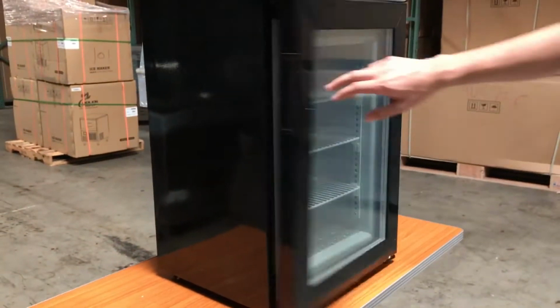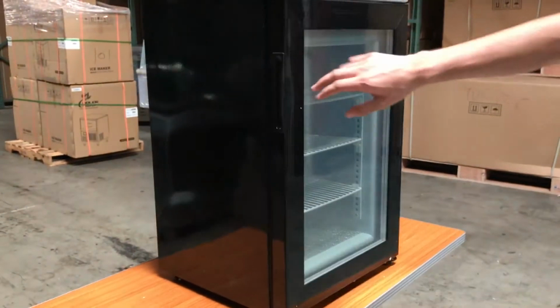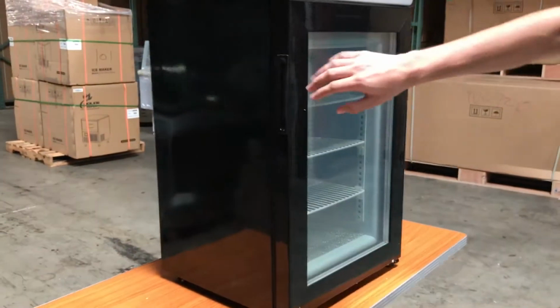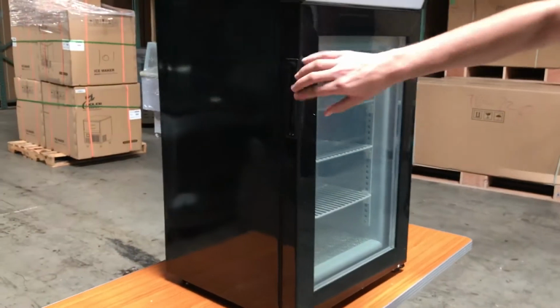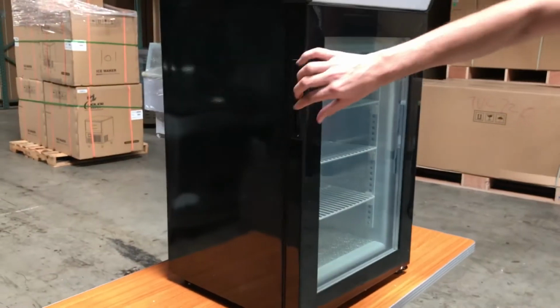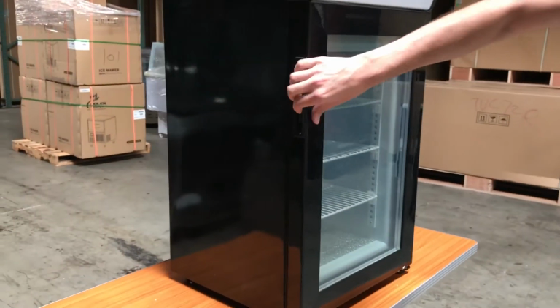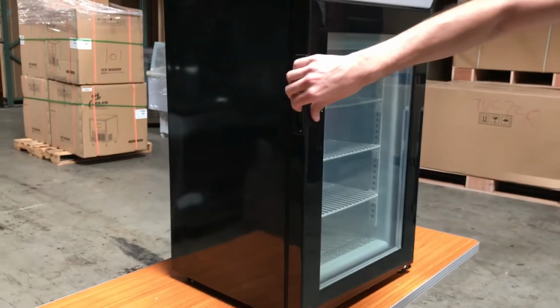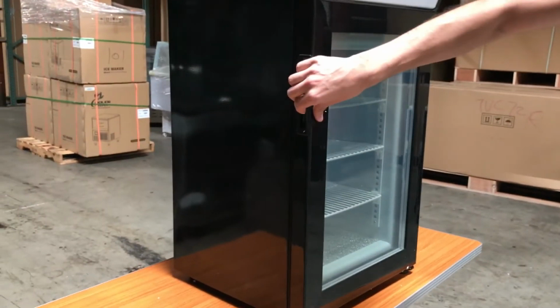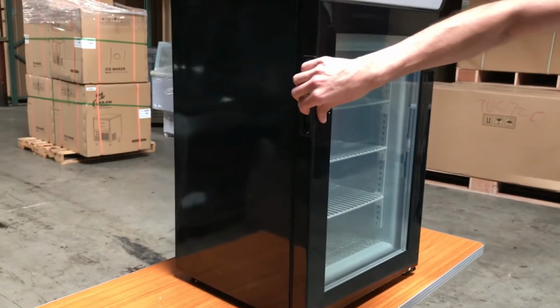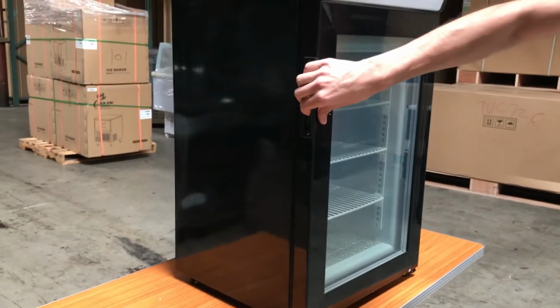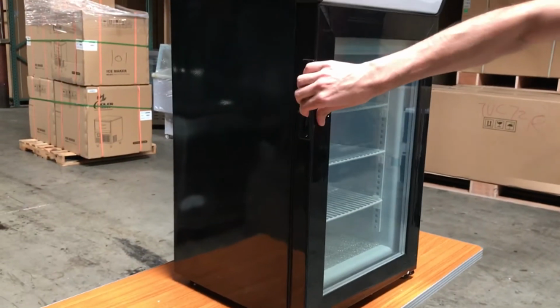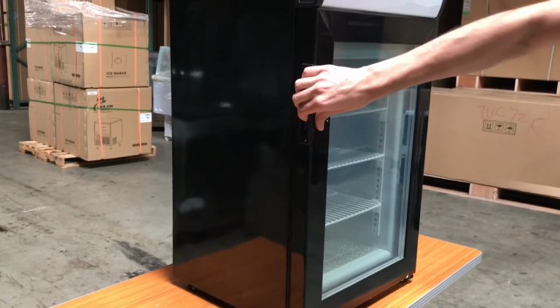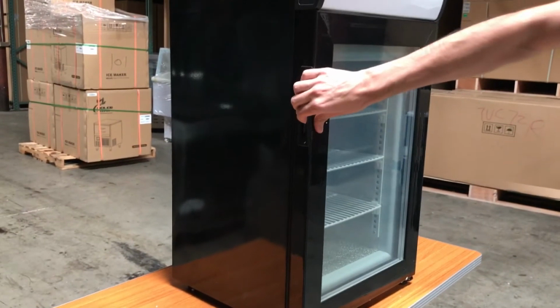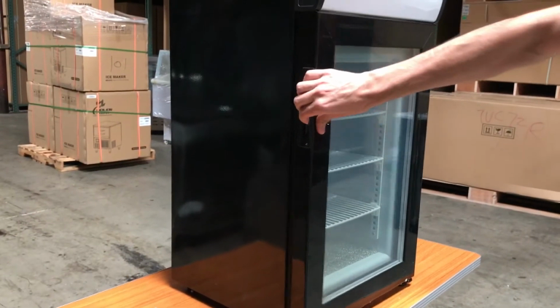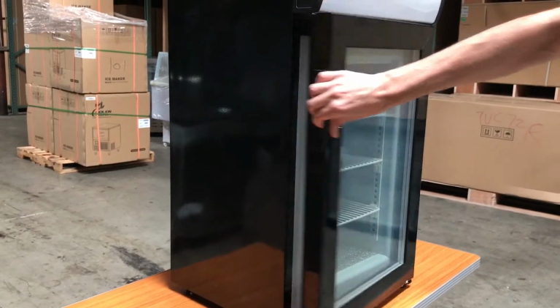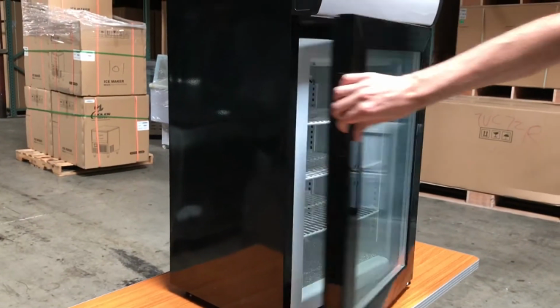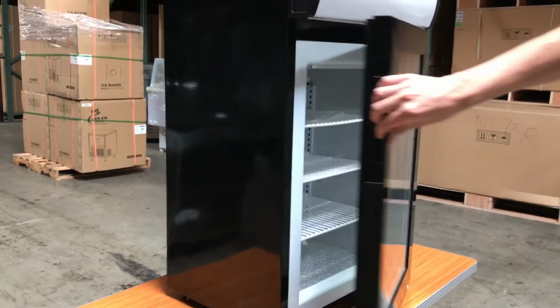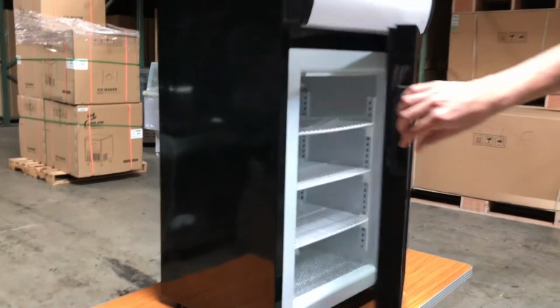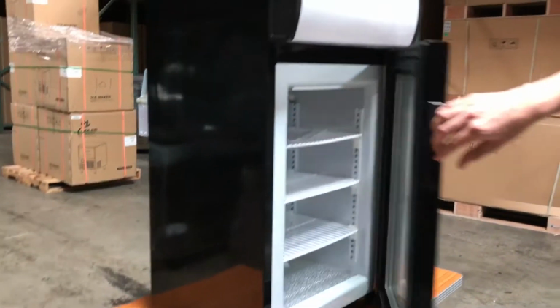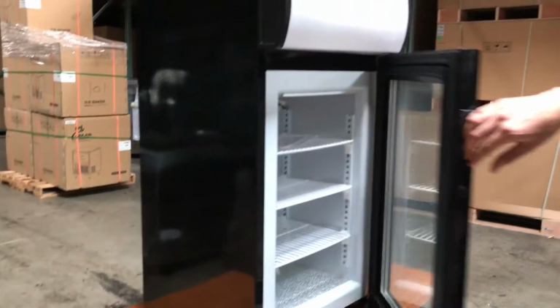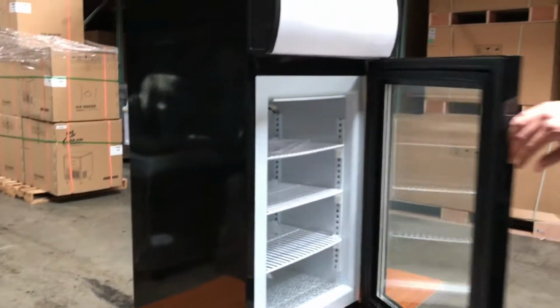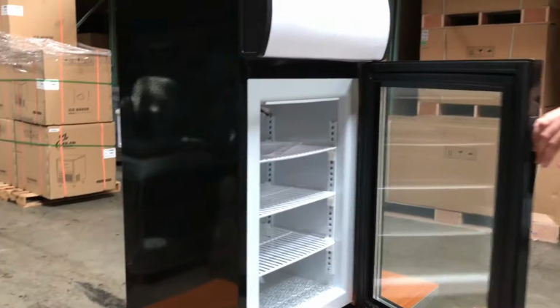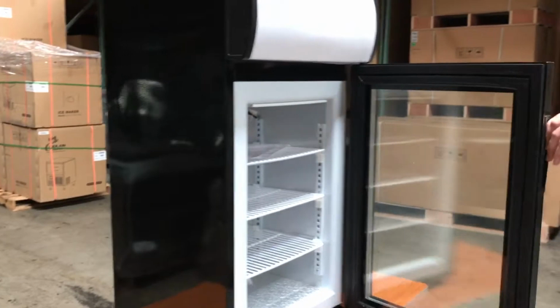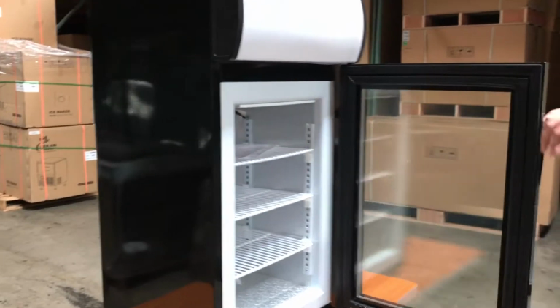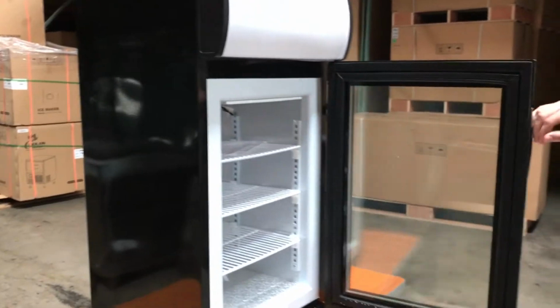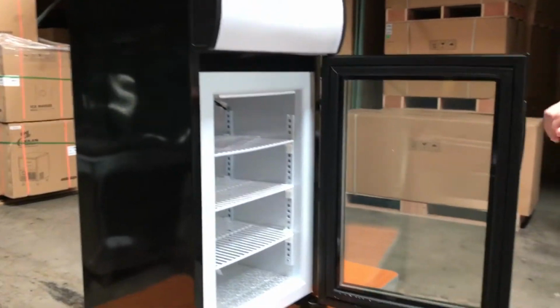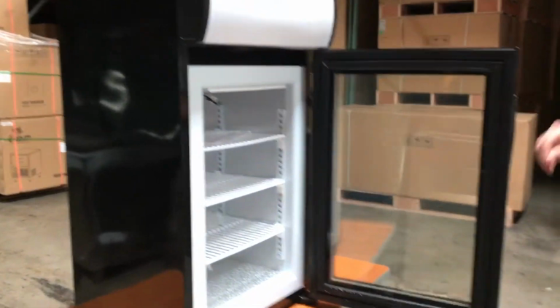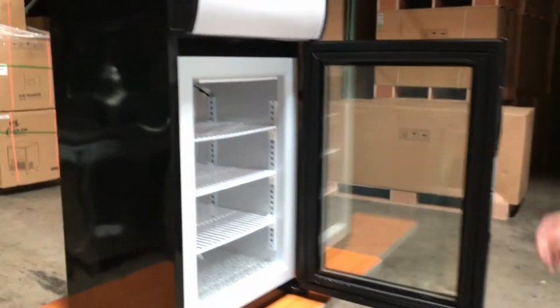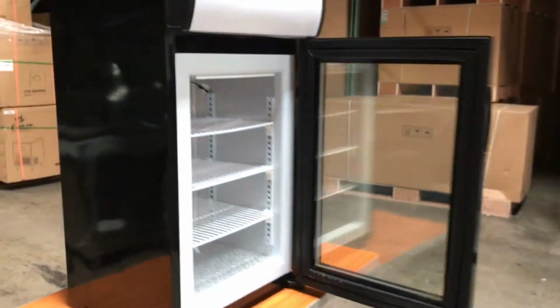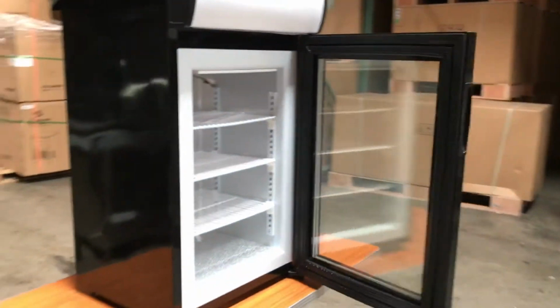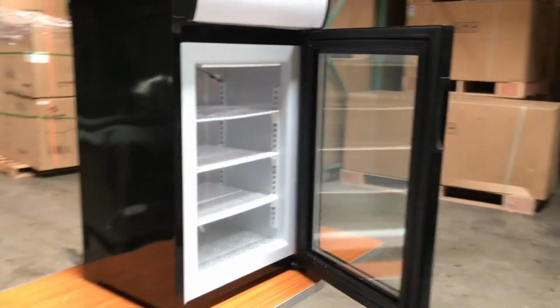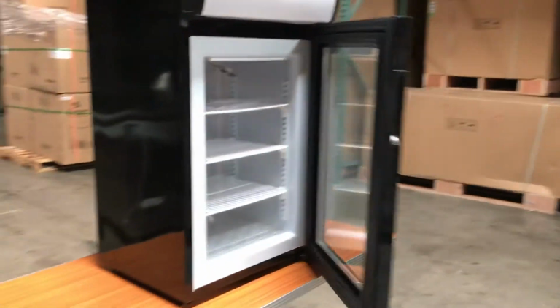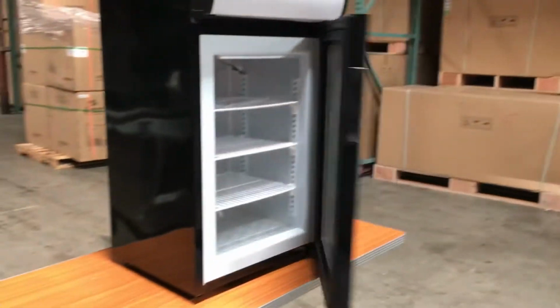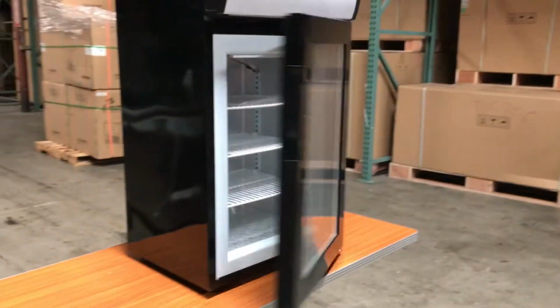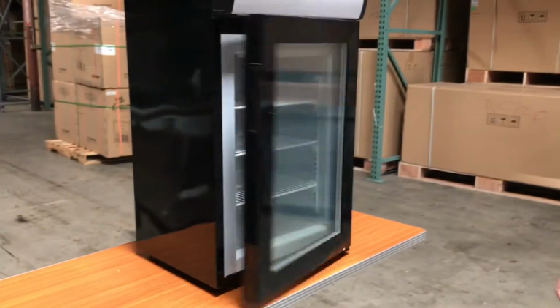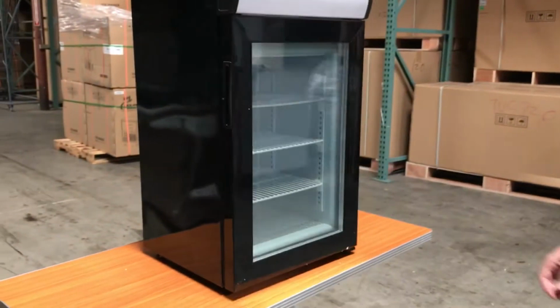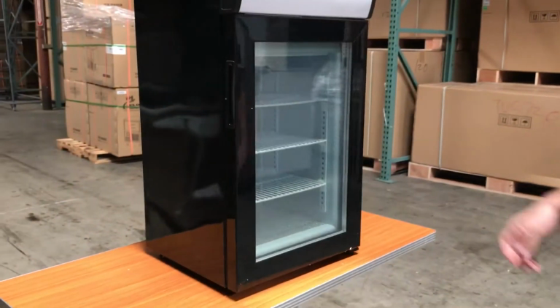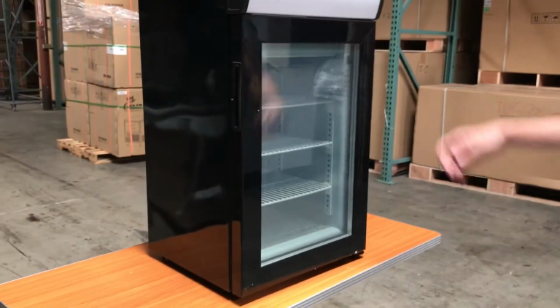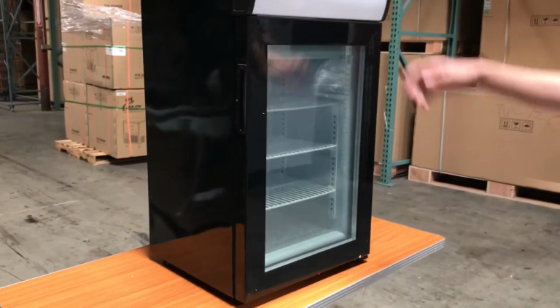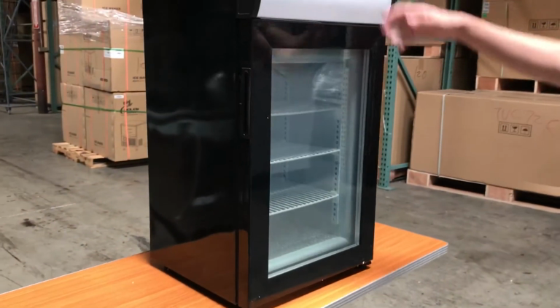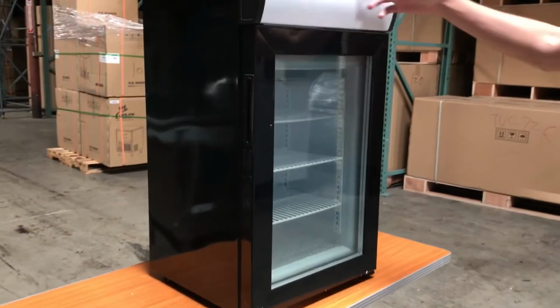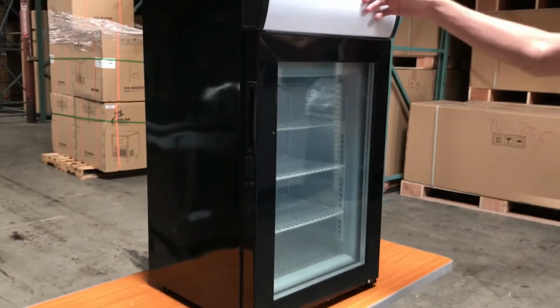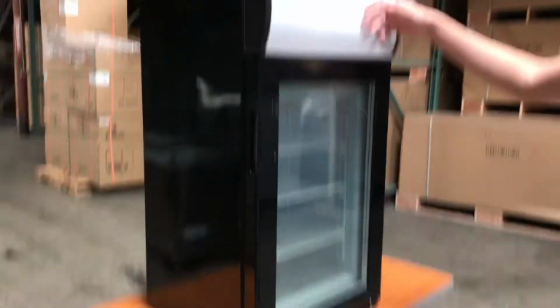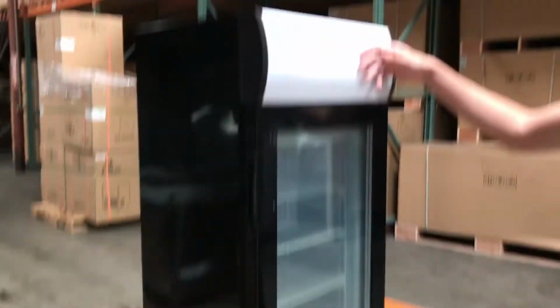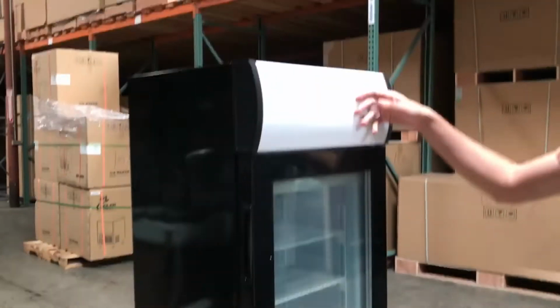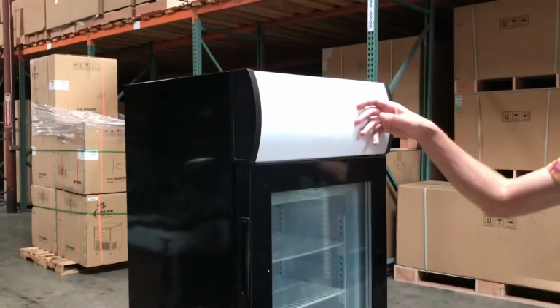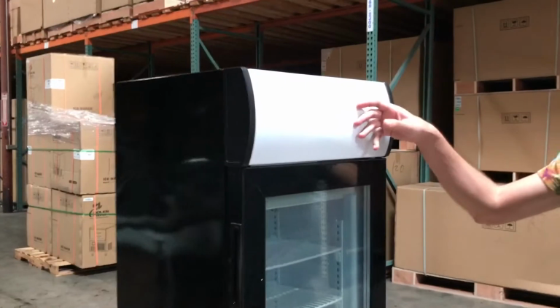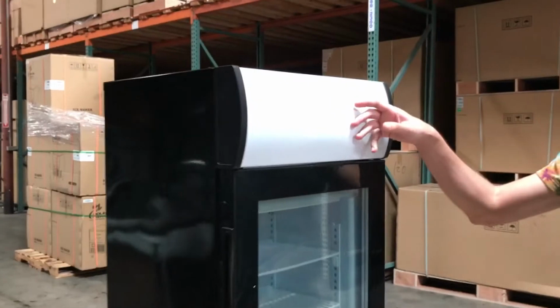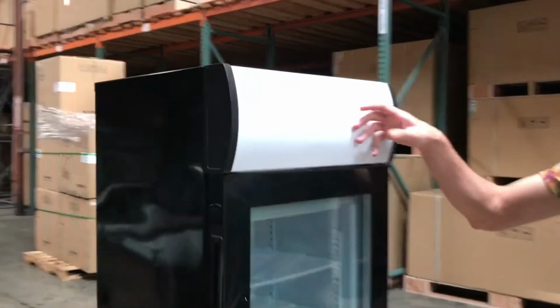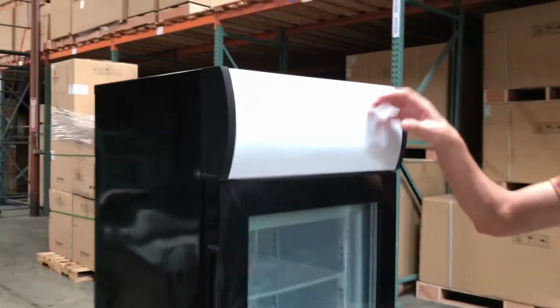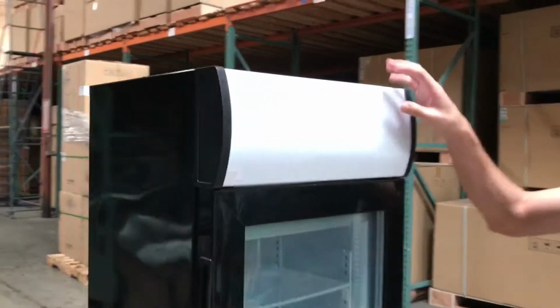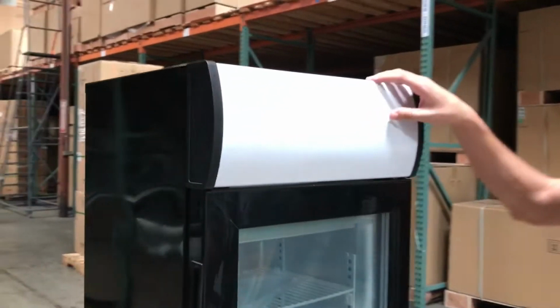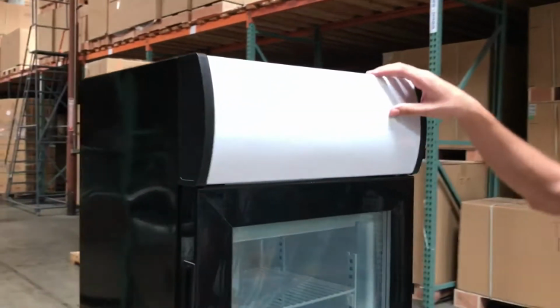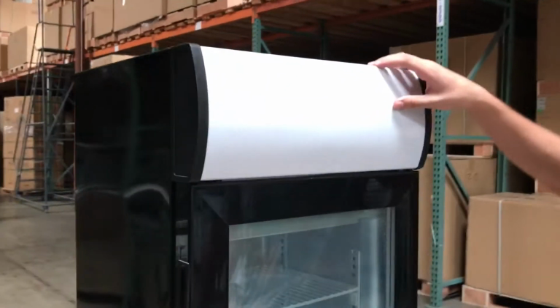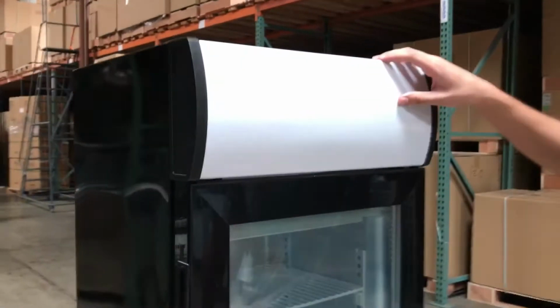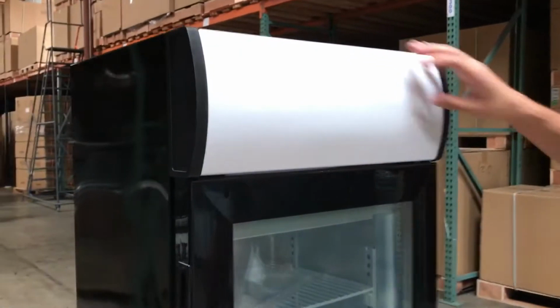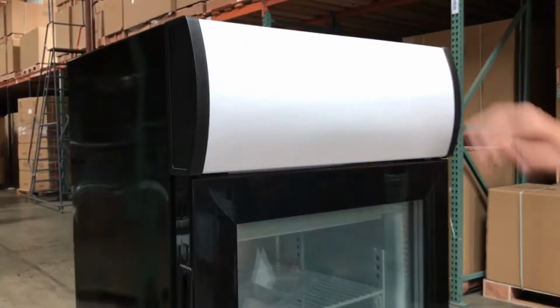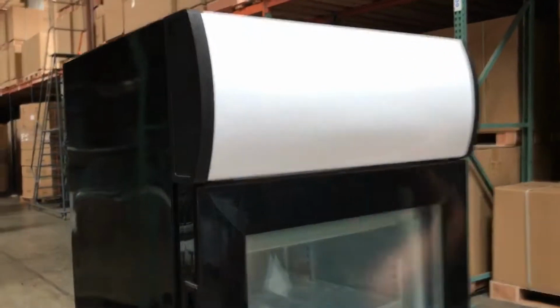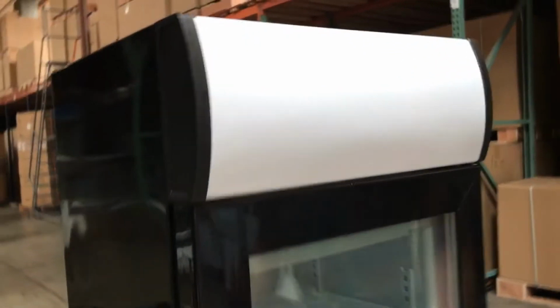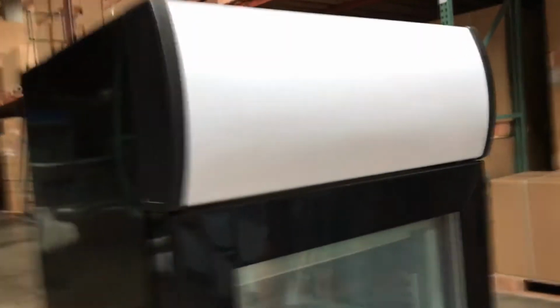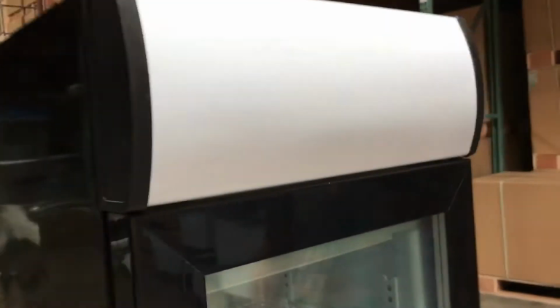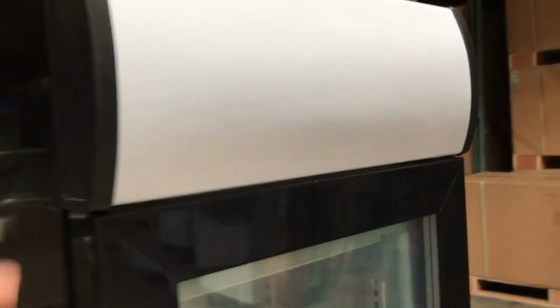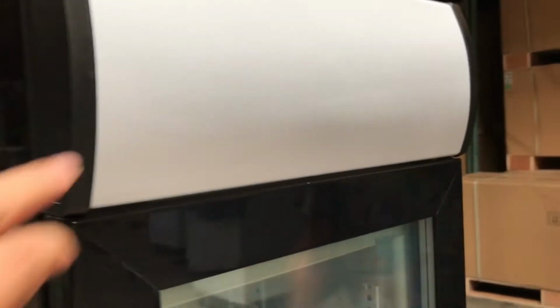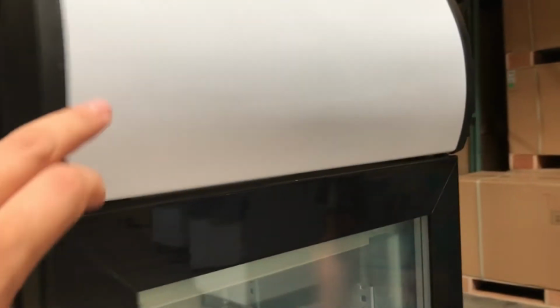This has its own handle on the side, so when you open it, it automatically closes. It also has a panel on top that lights up.